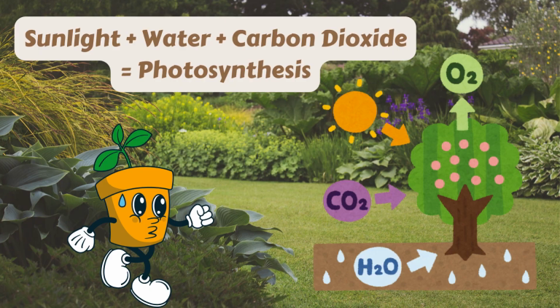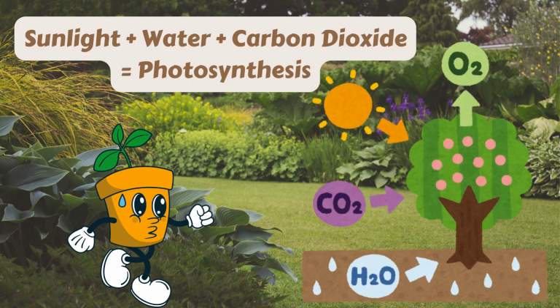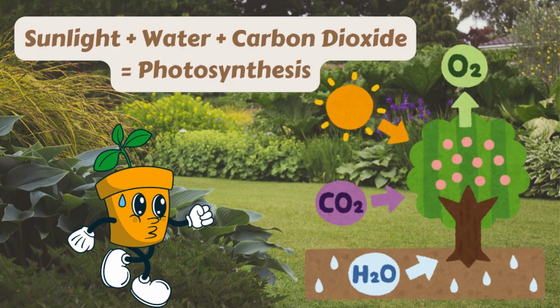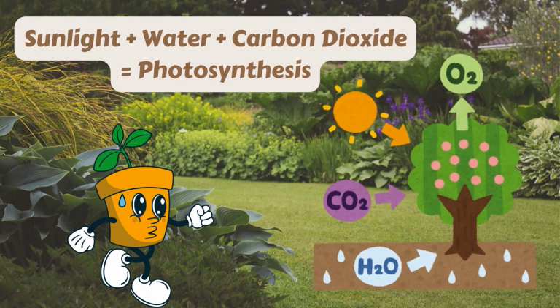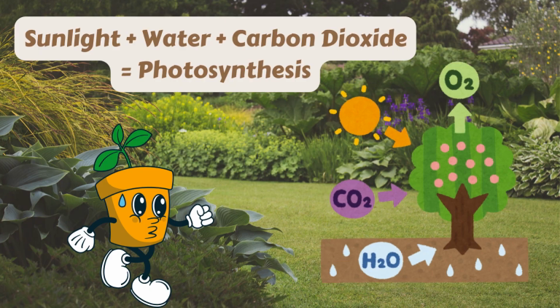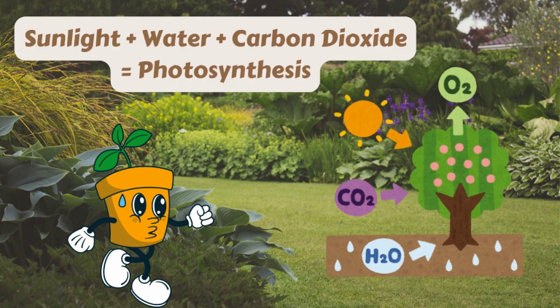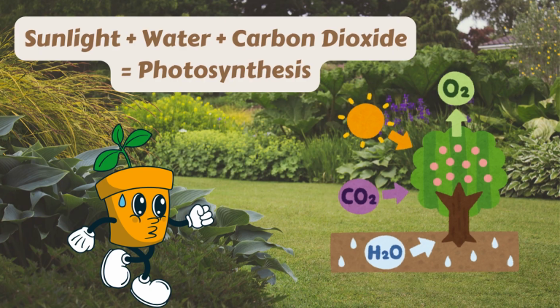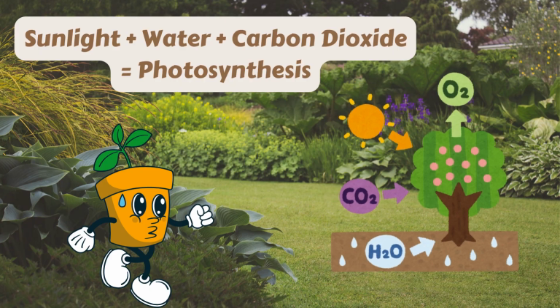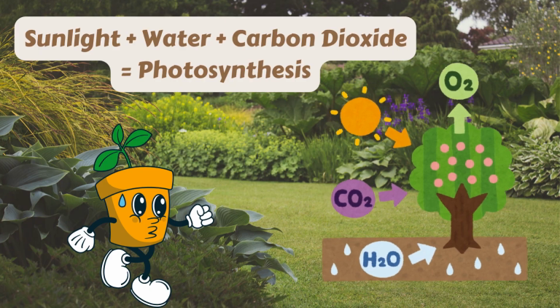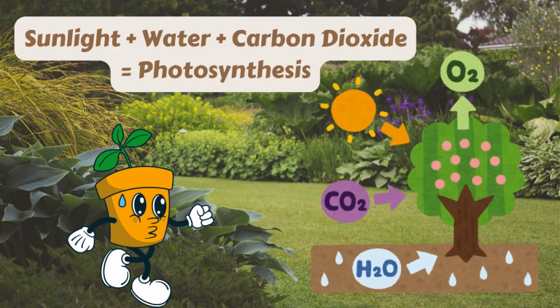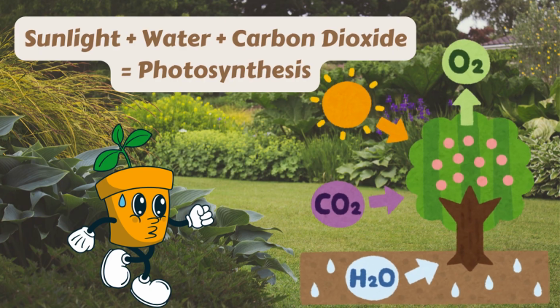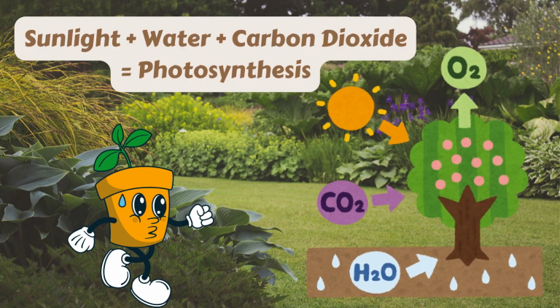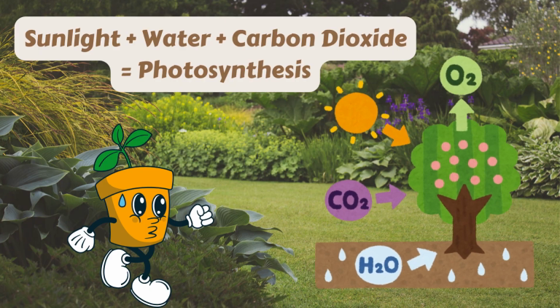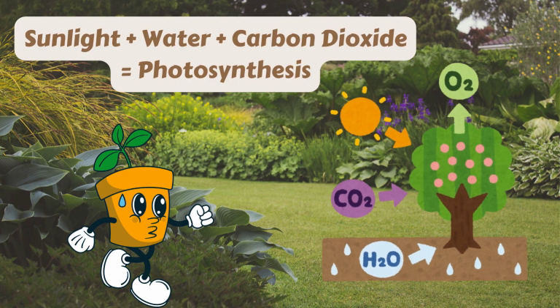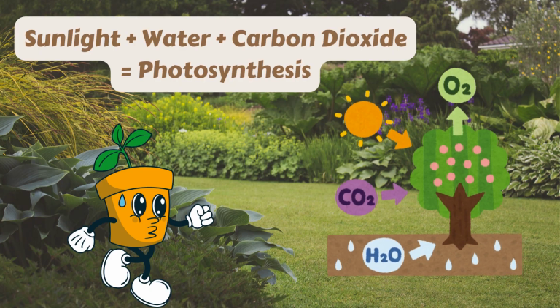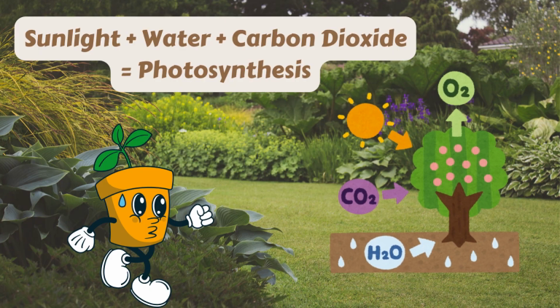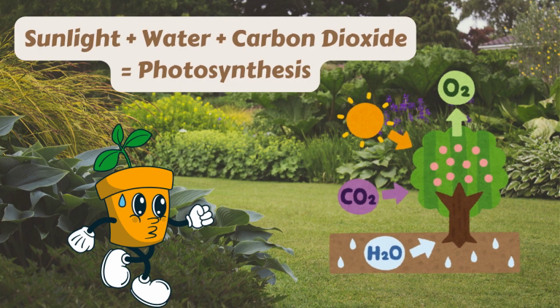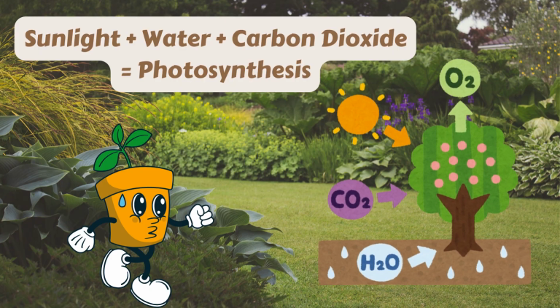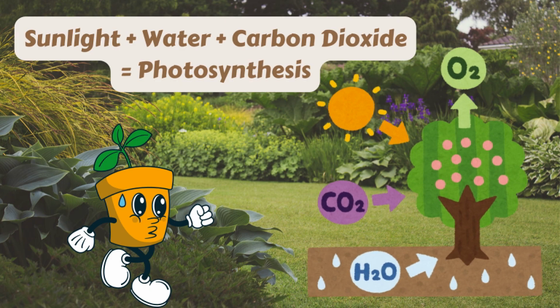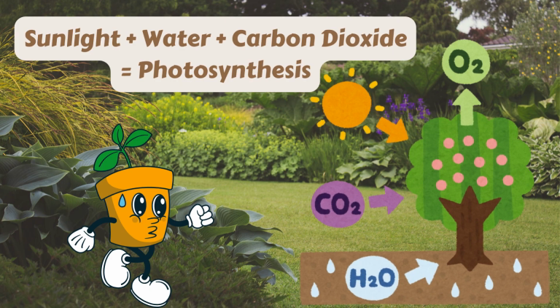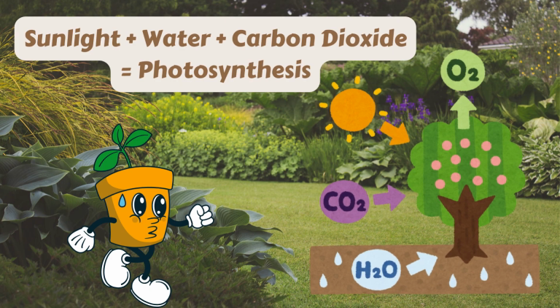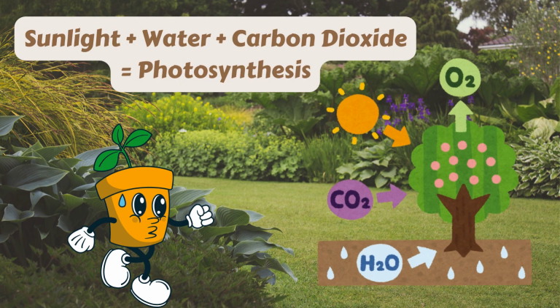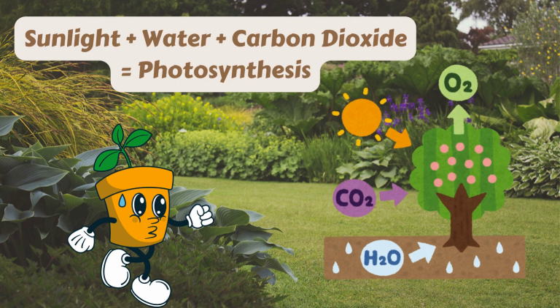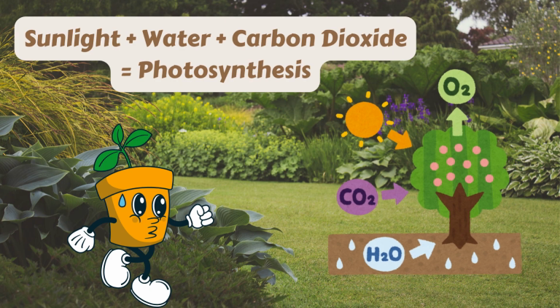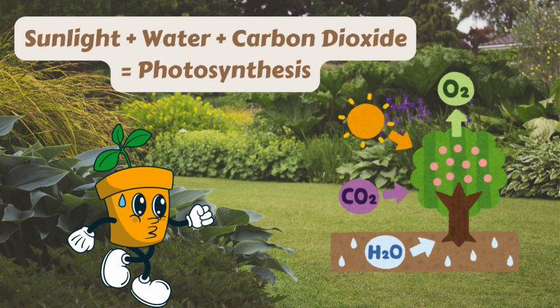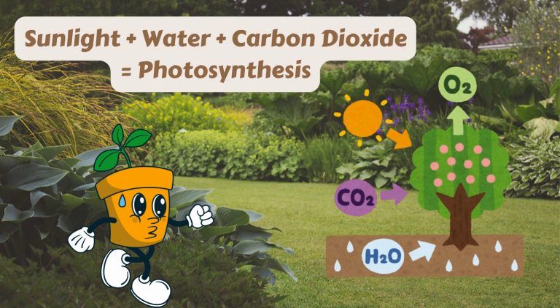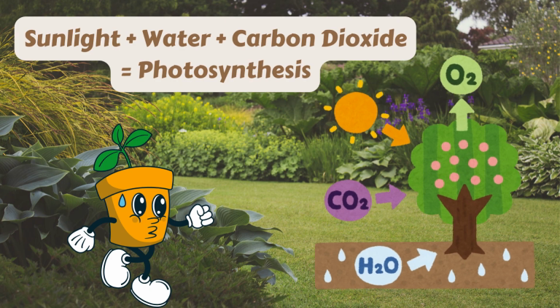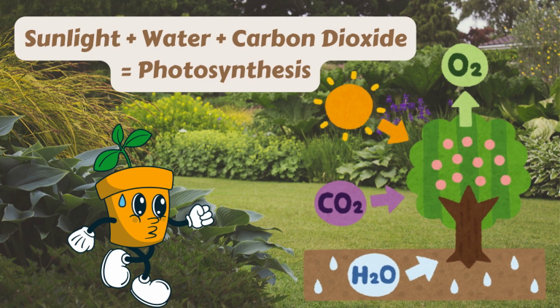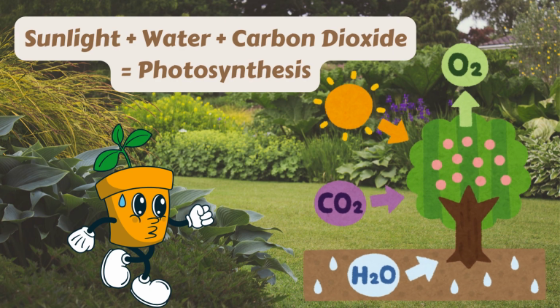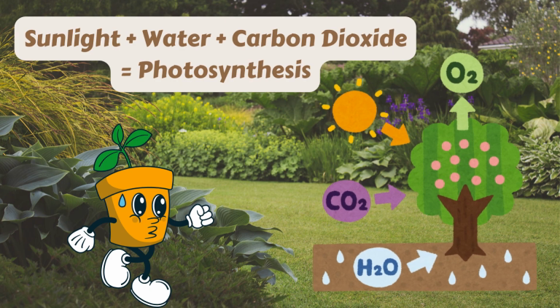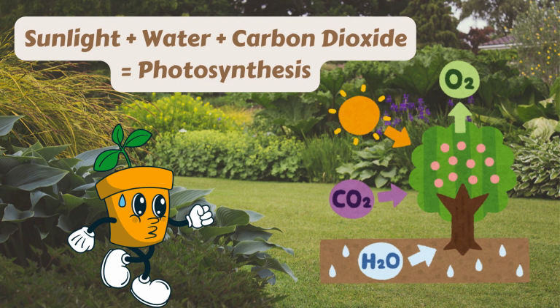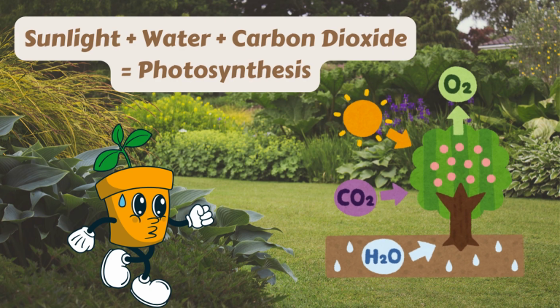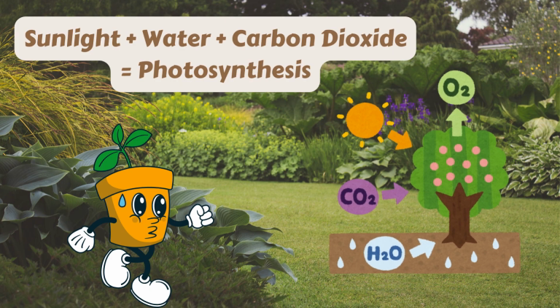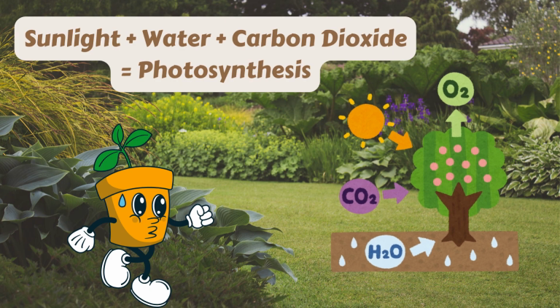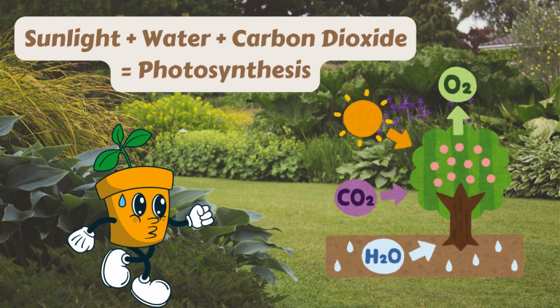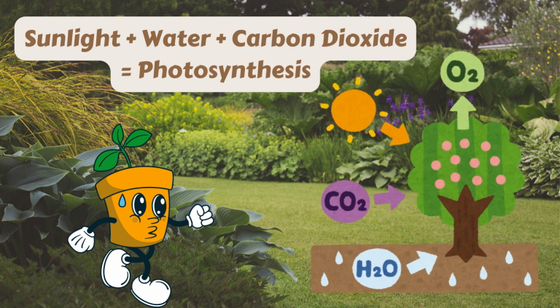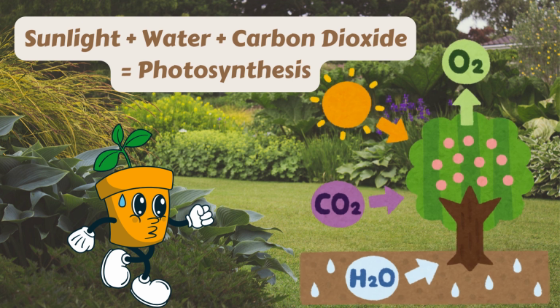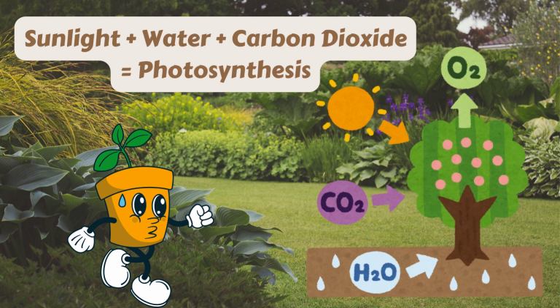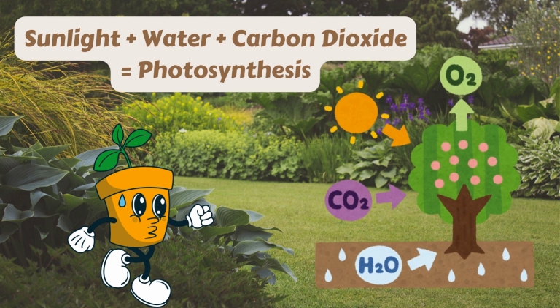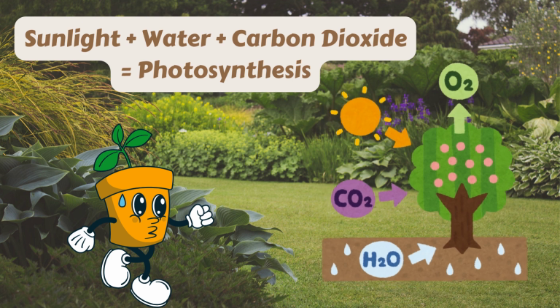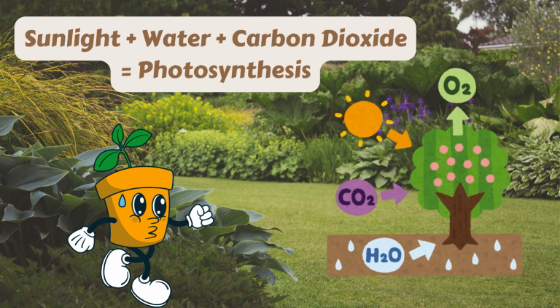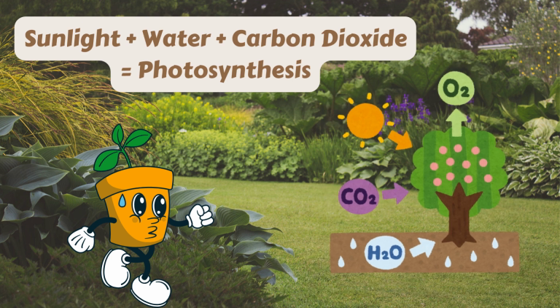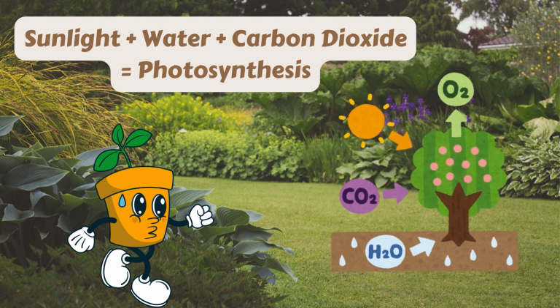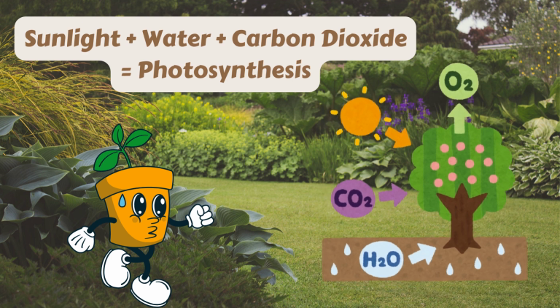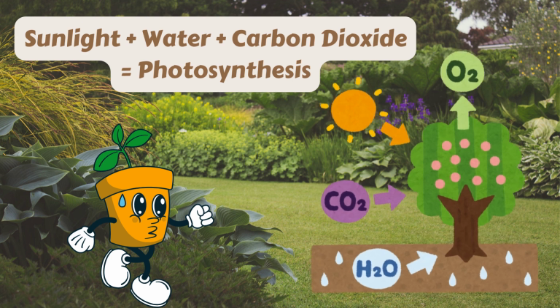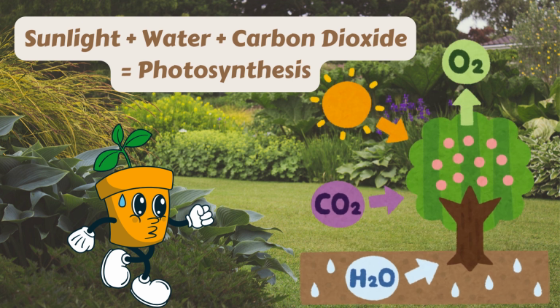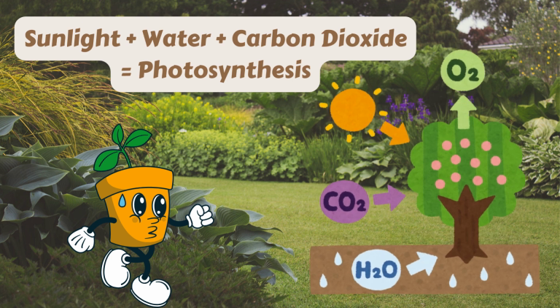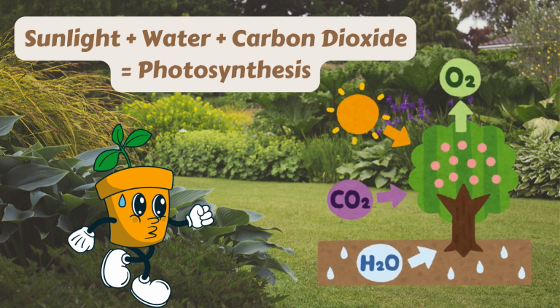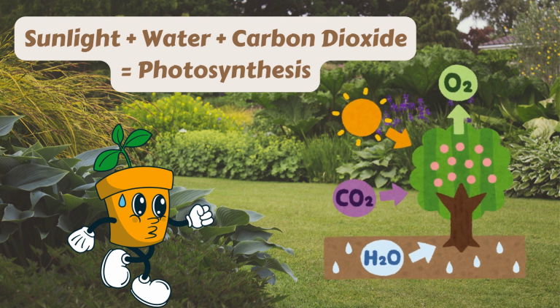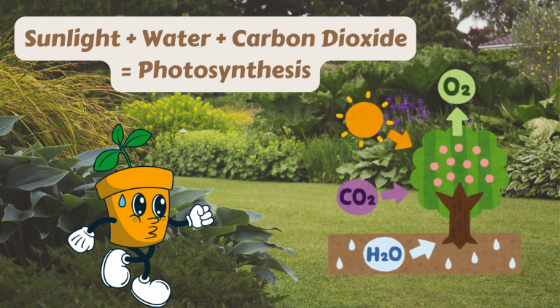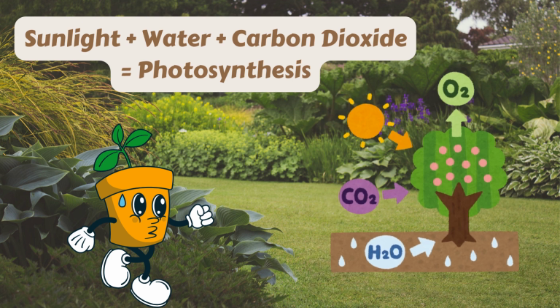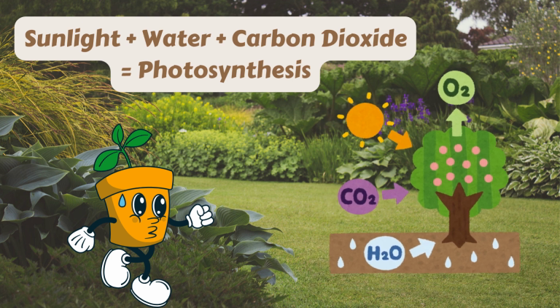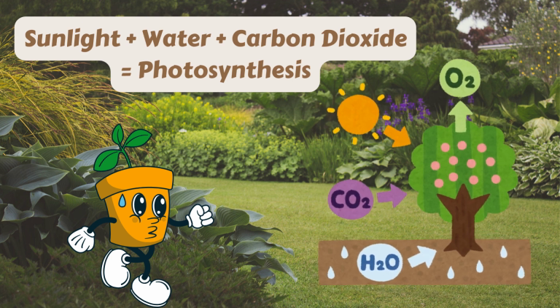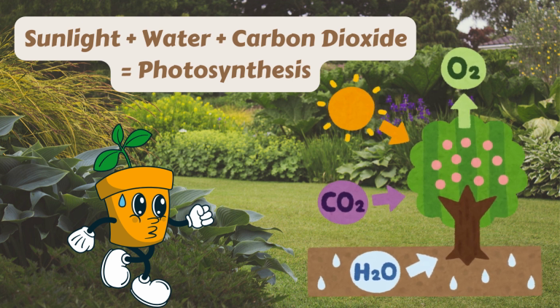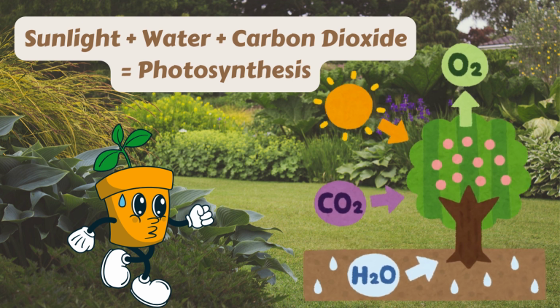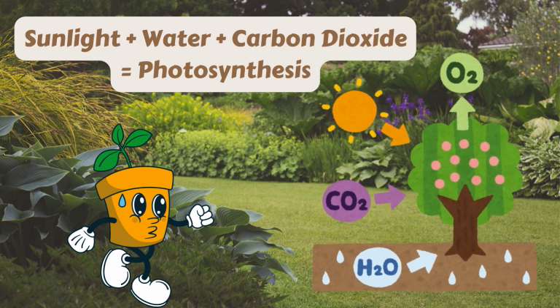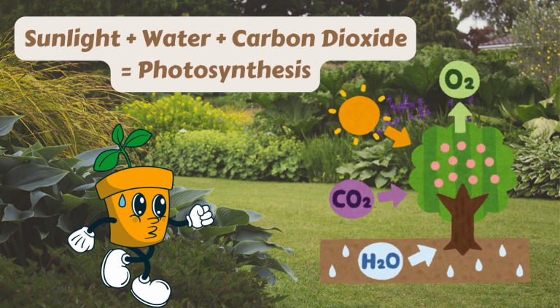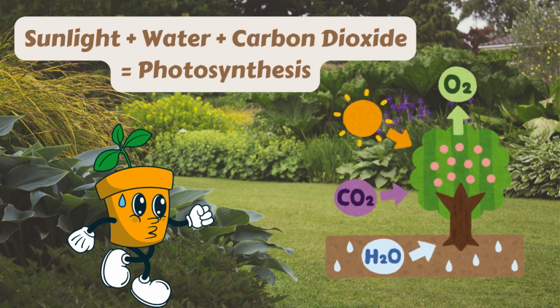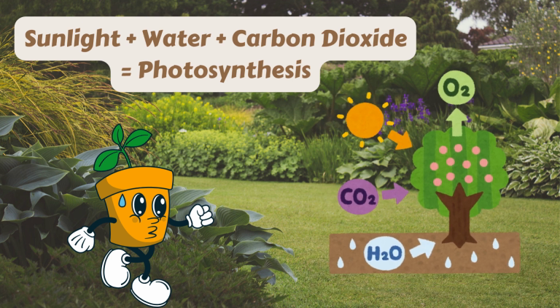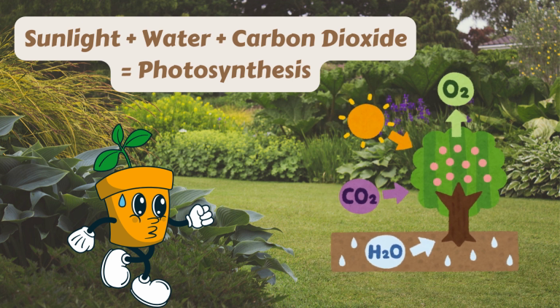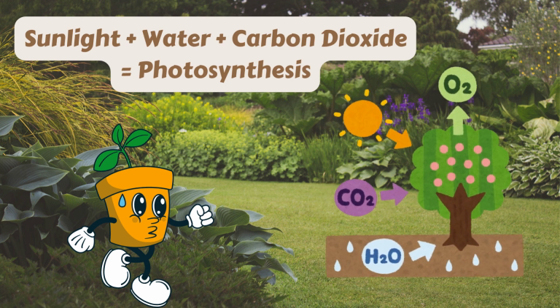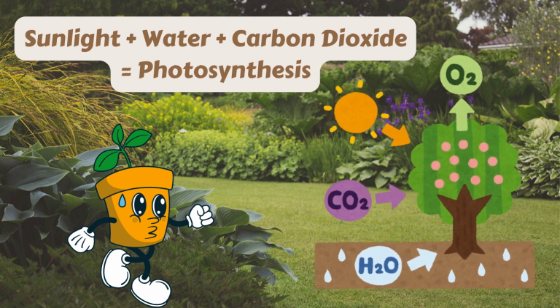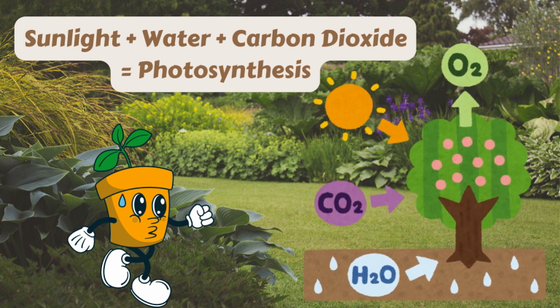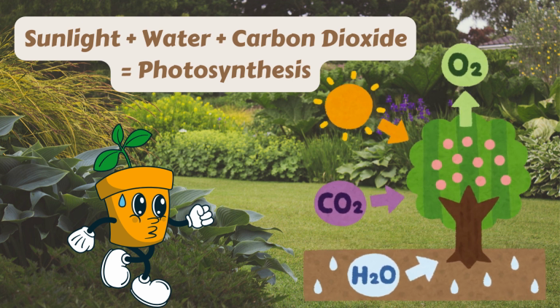Plants need three main things to make their food: sunlight, water, and a special gas called carbon dioxide.